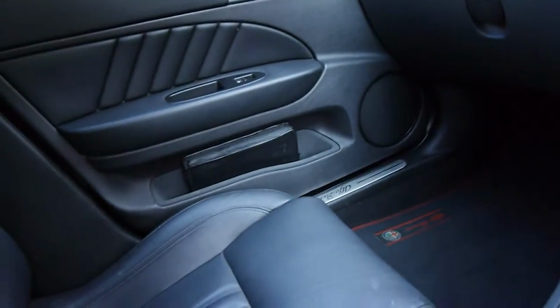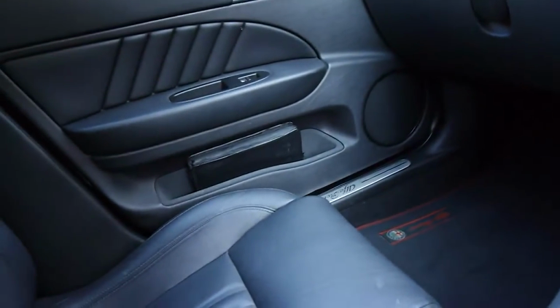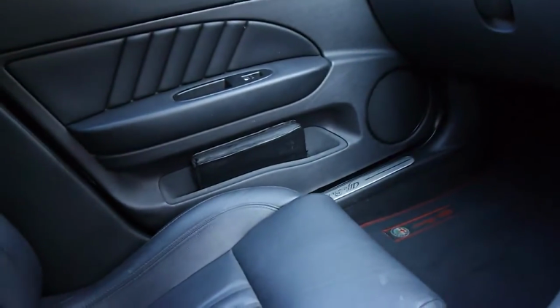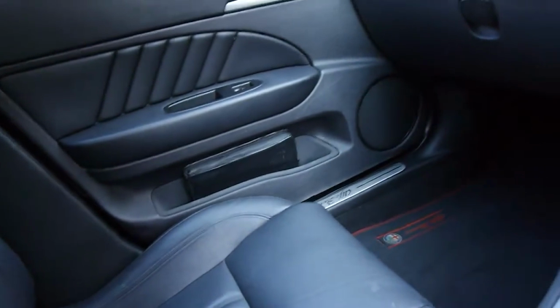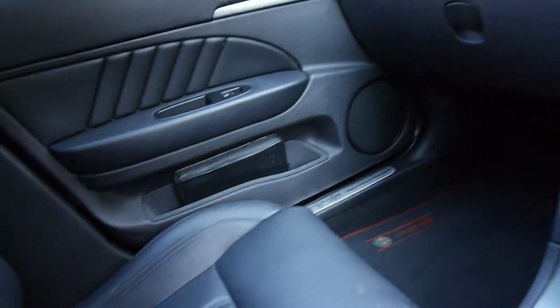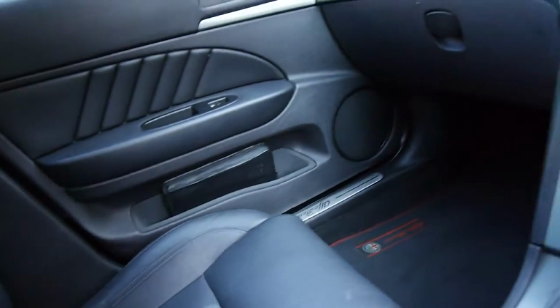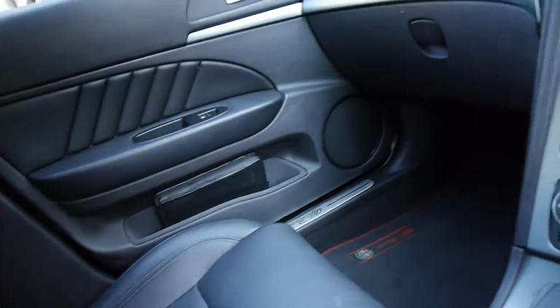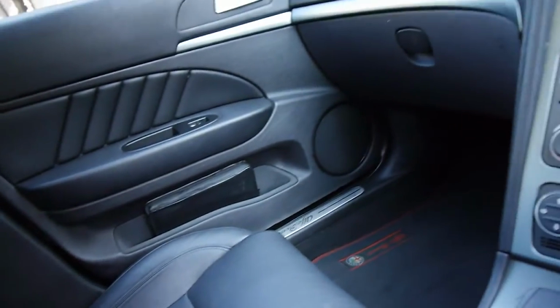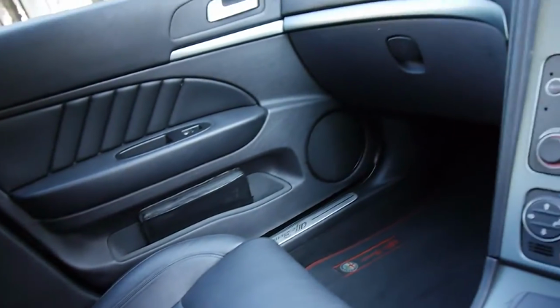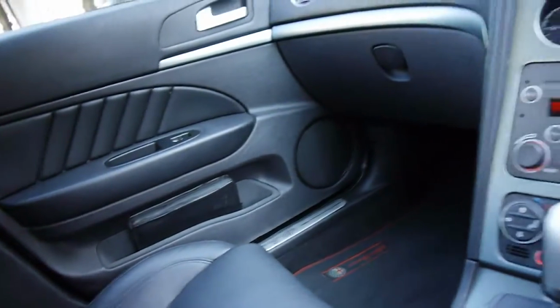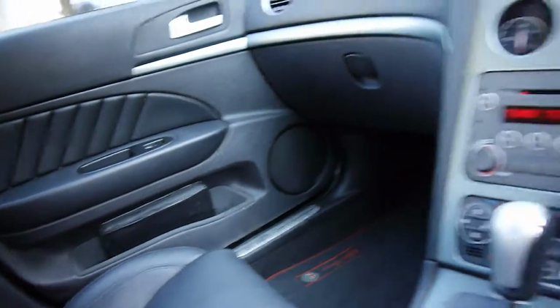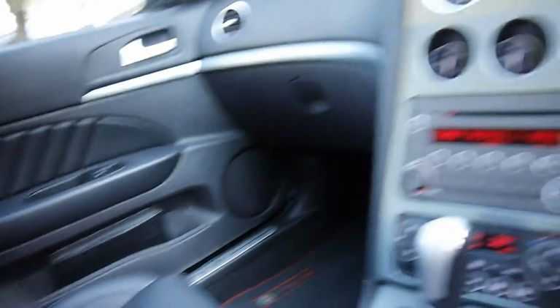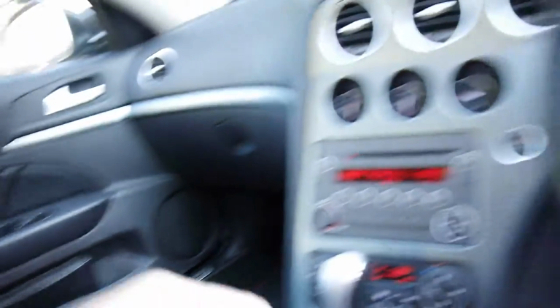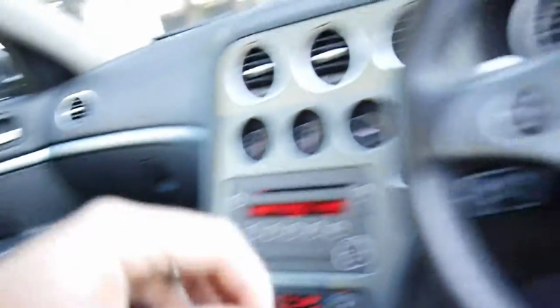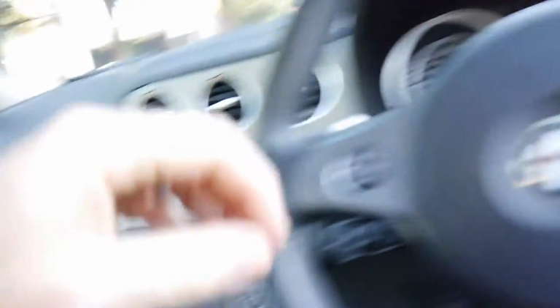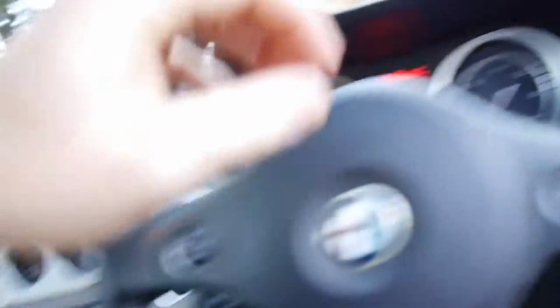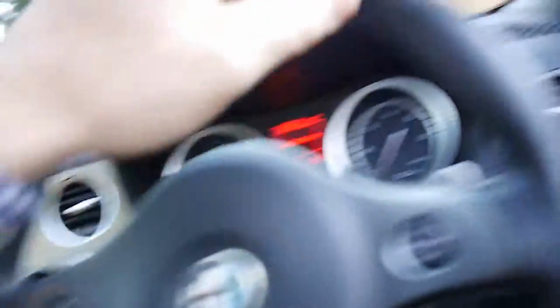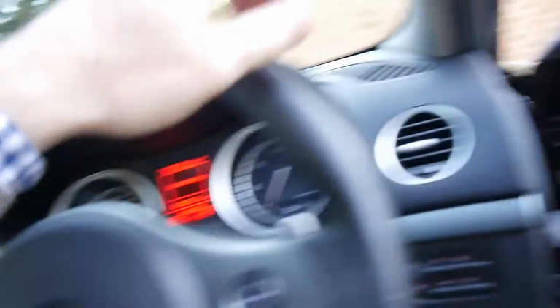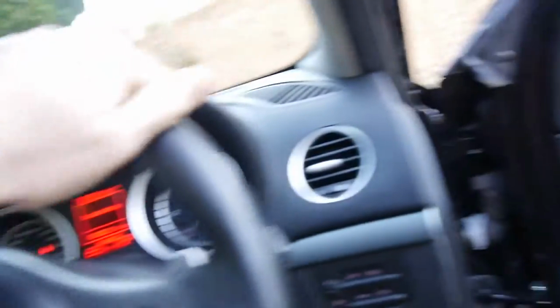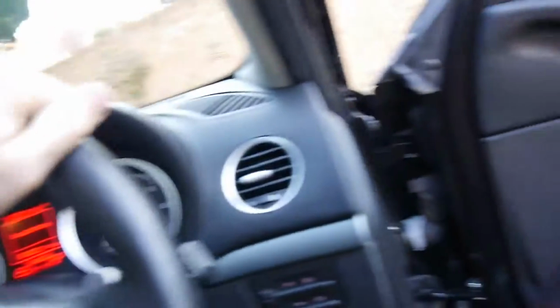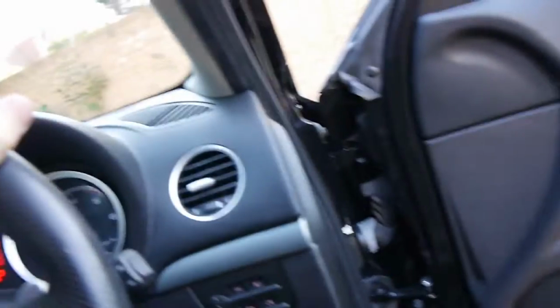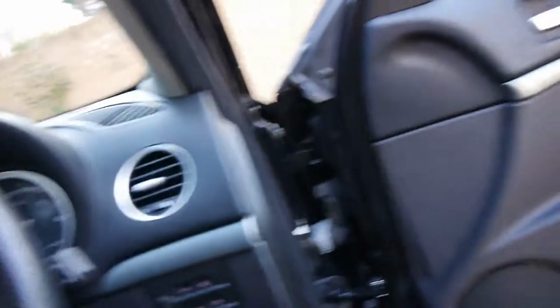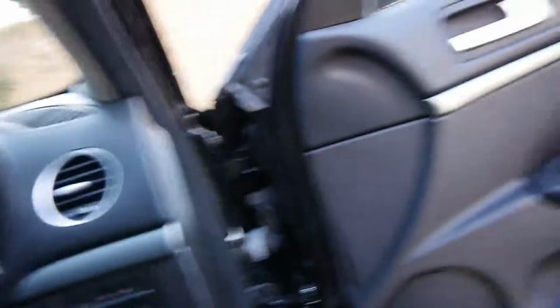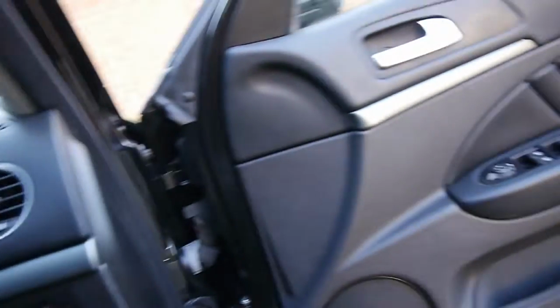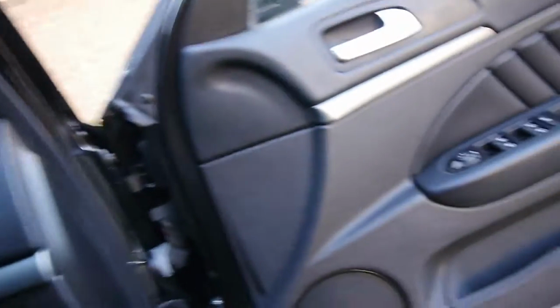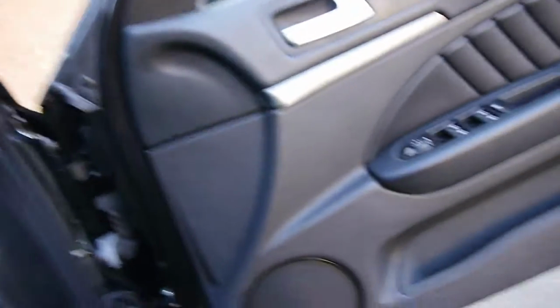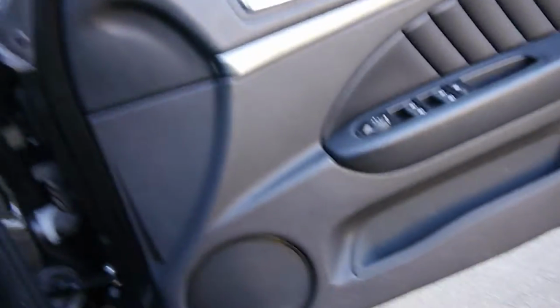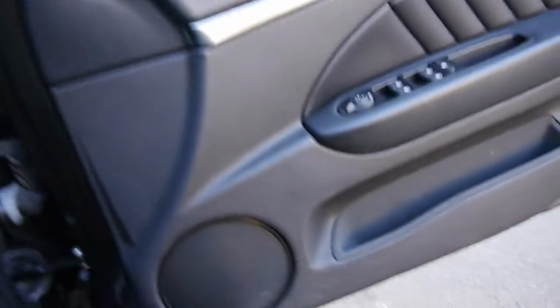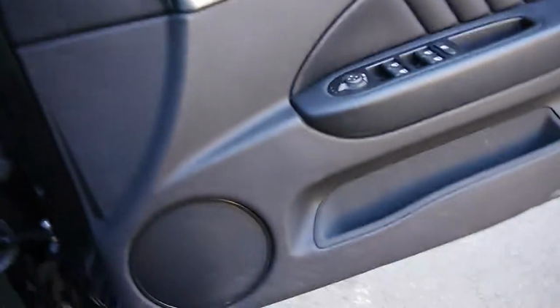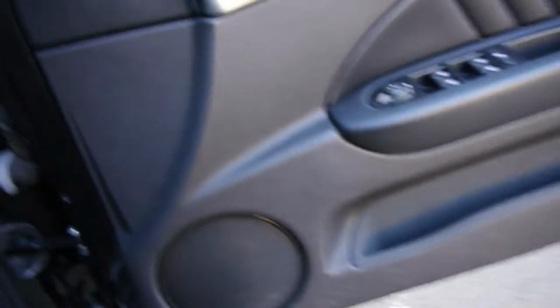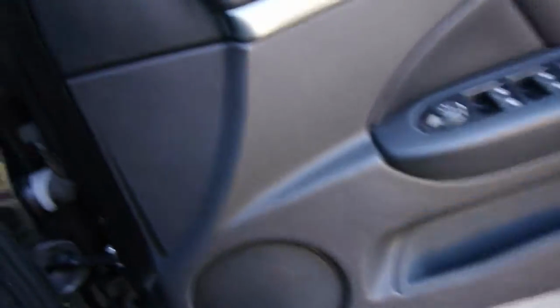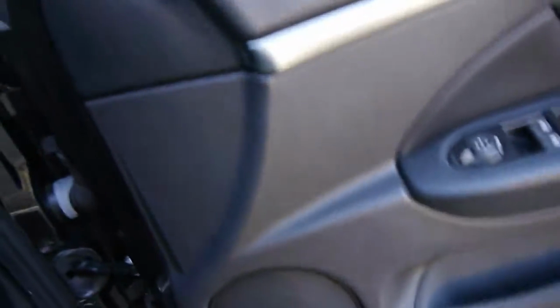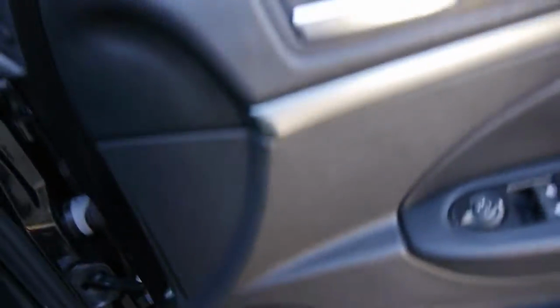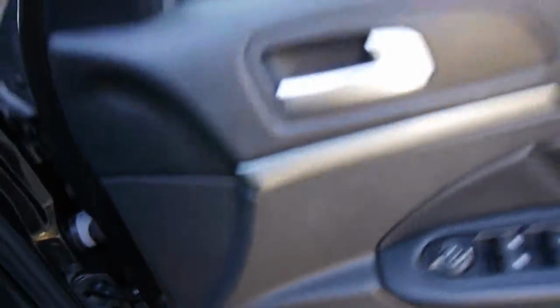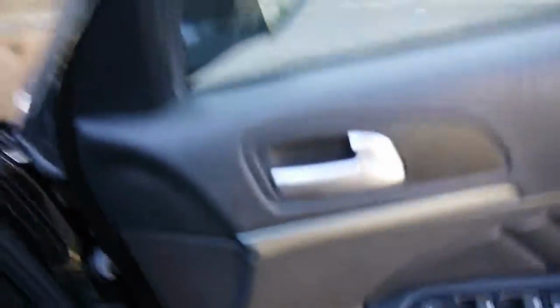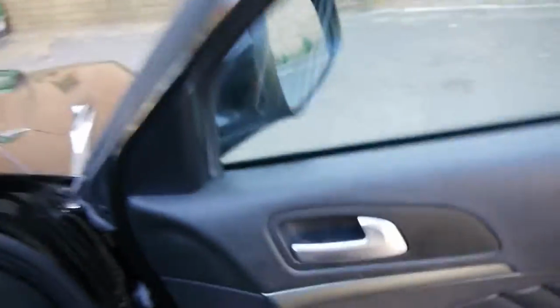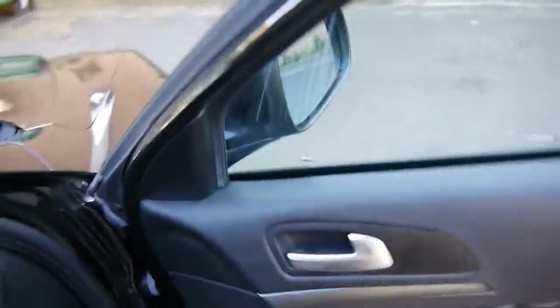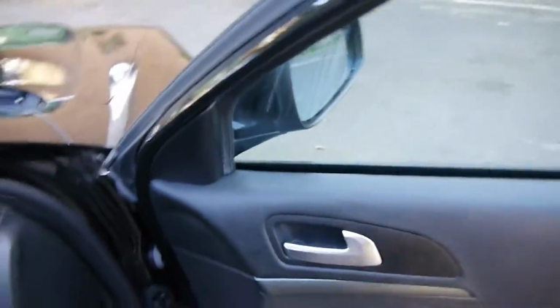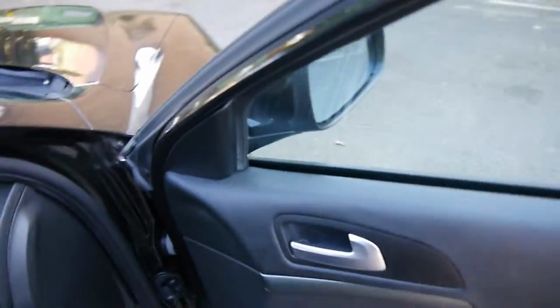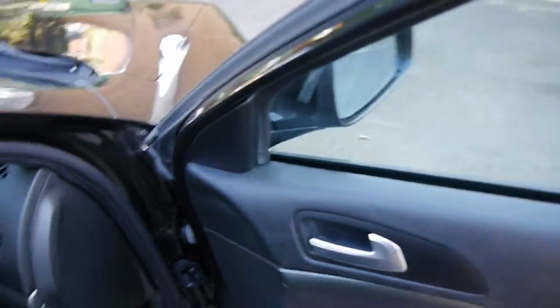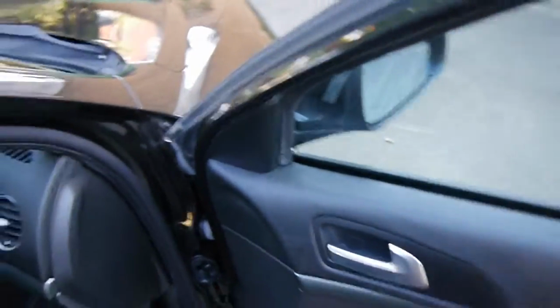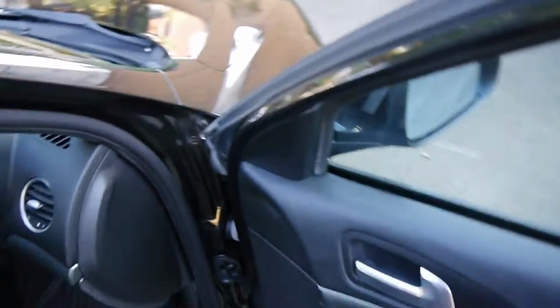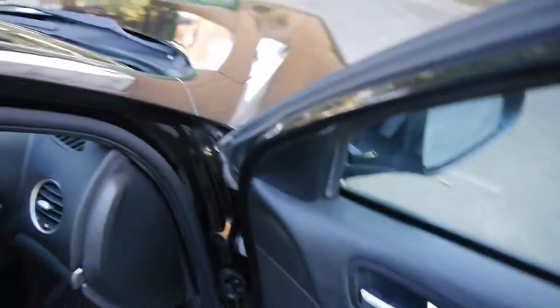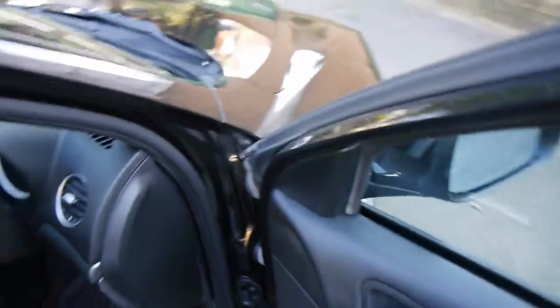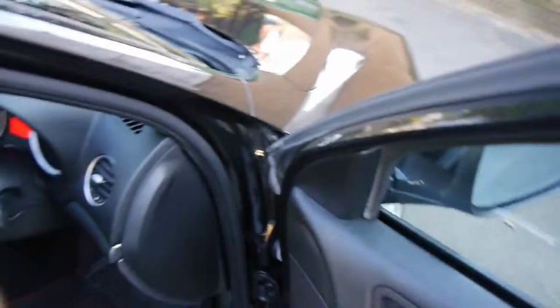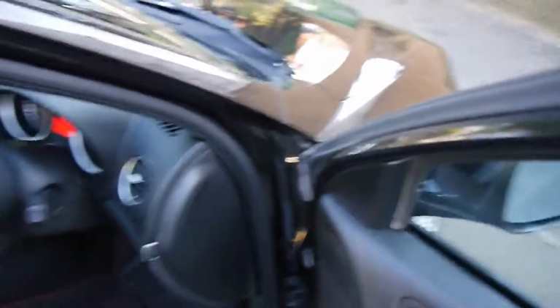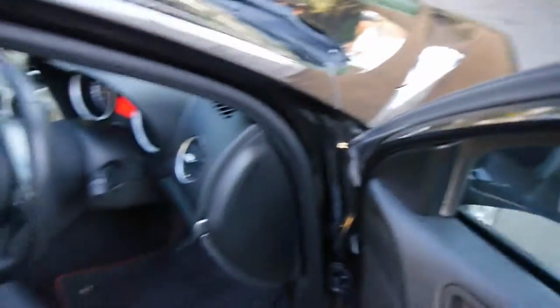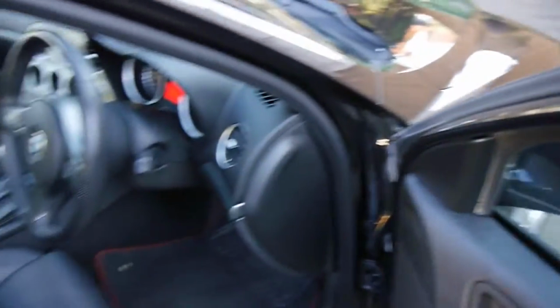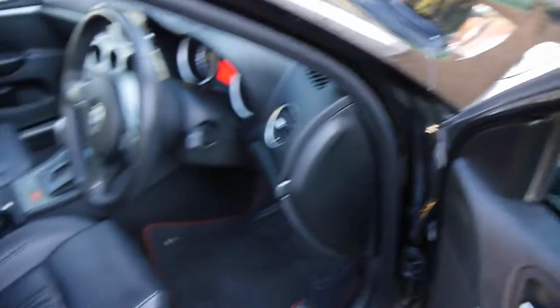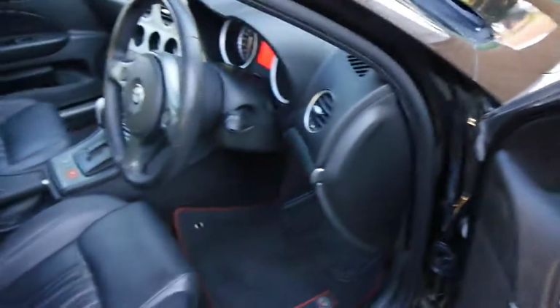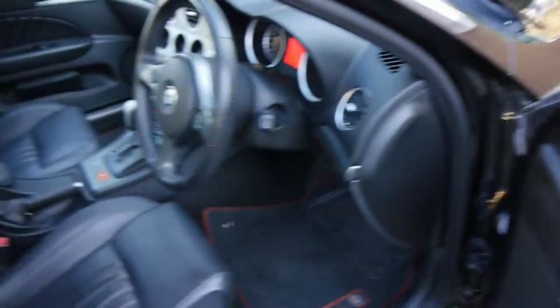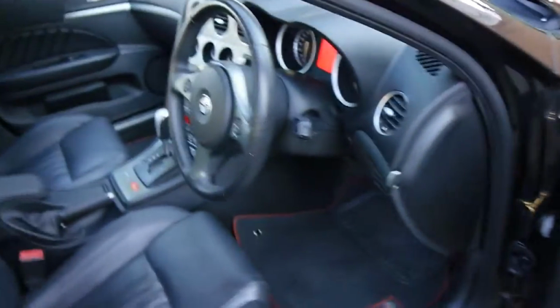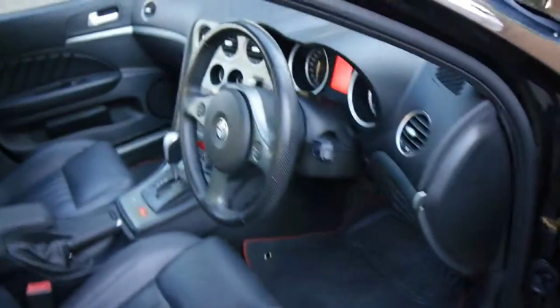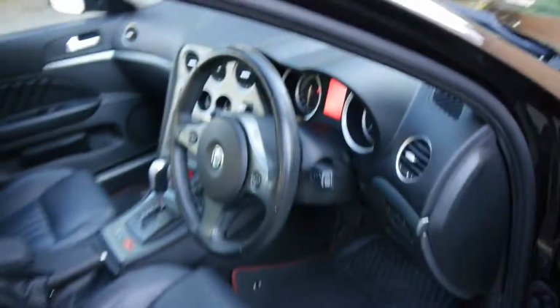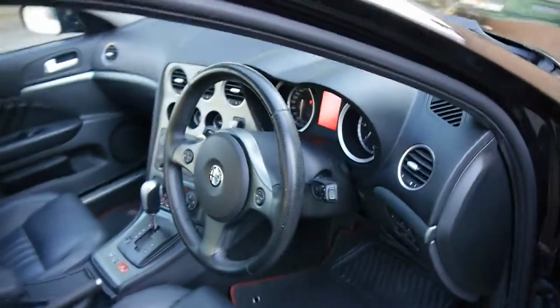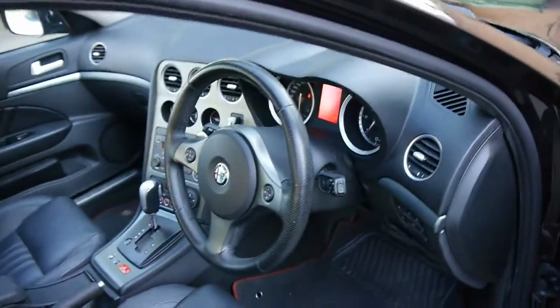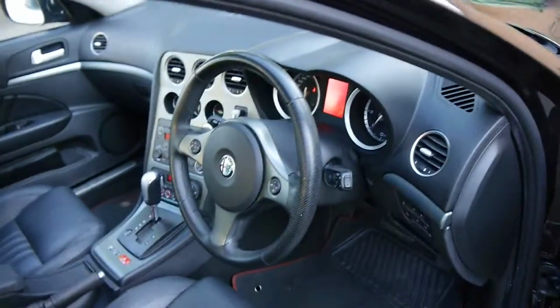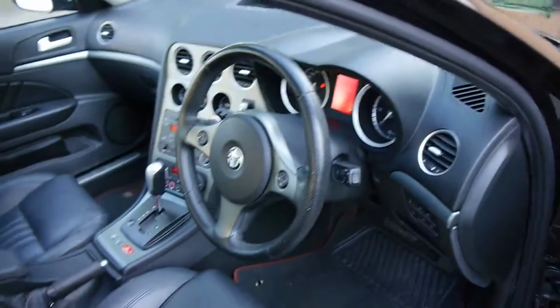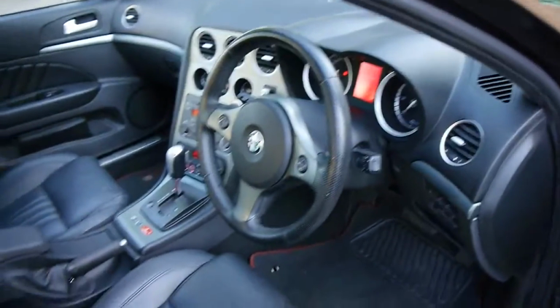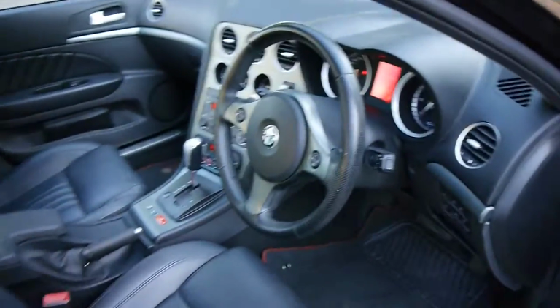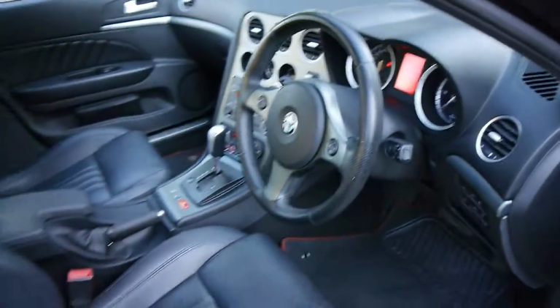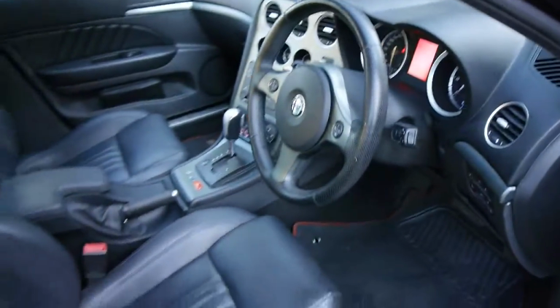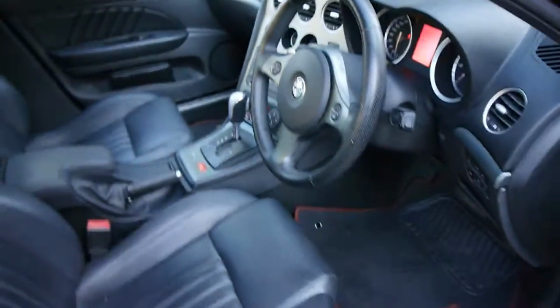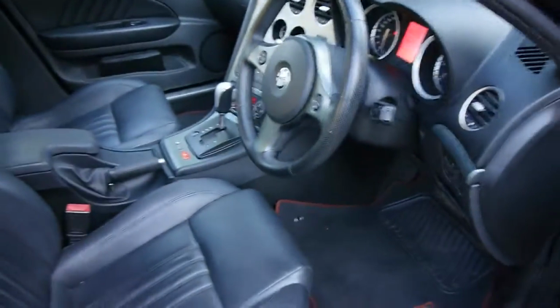These are a fabulous car to own, and I think at under $20,000 you'd have to agree that that's a lot of motoring, ladies and gentlemen.